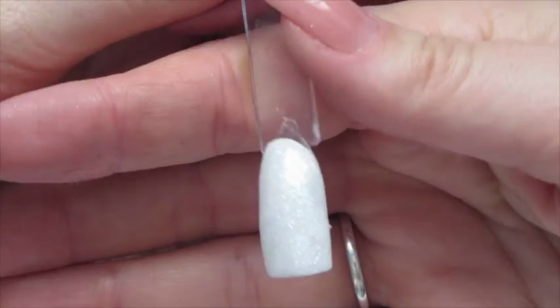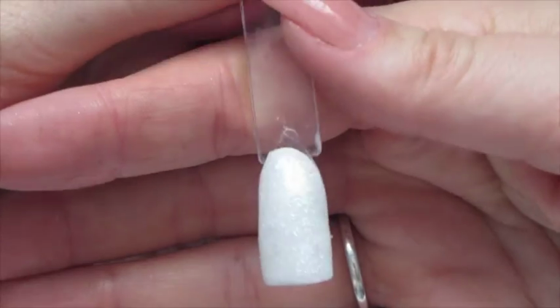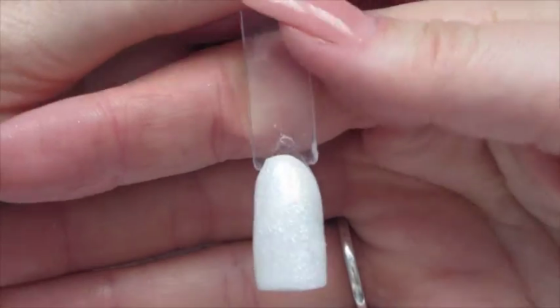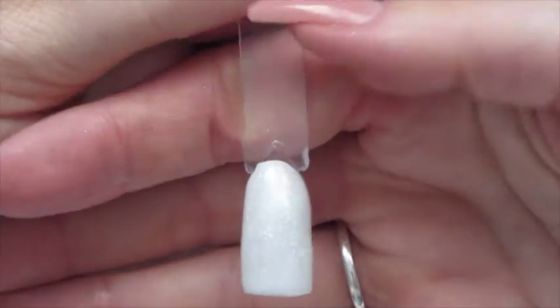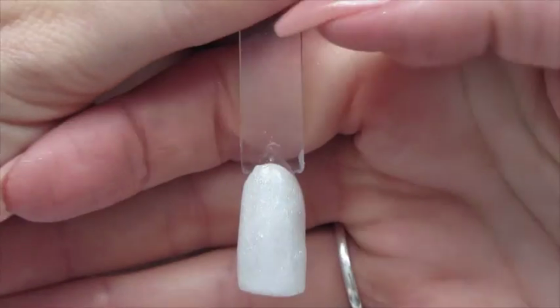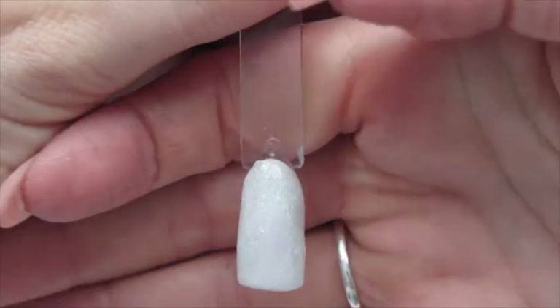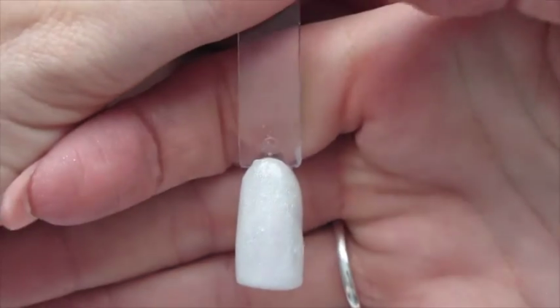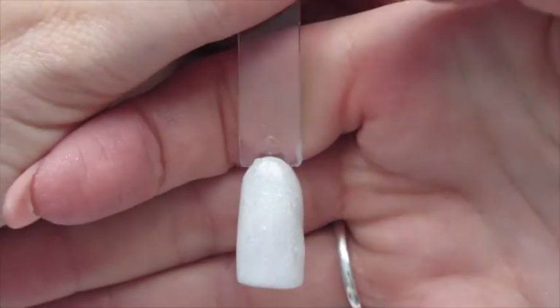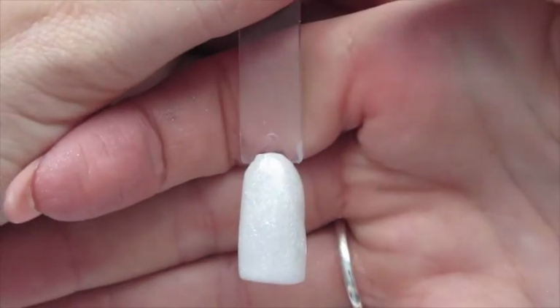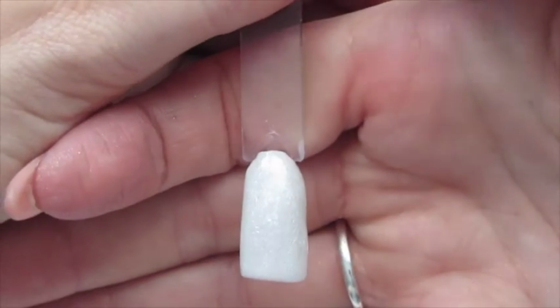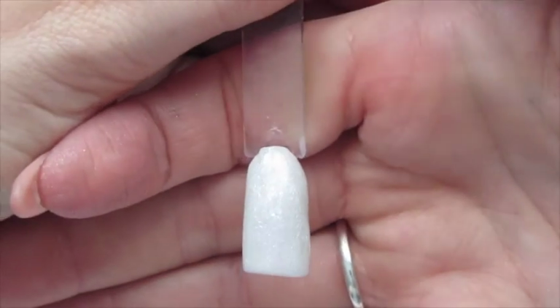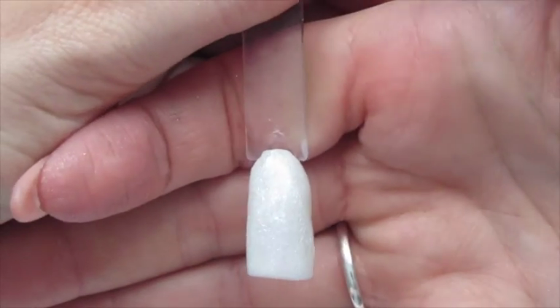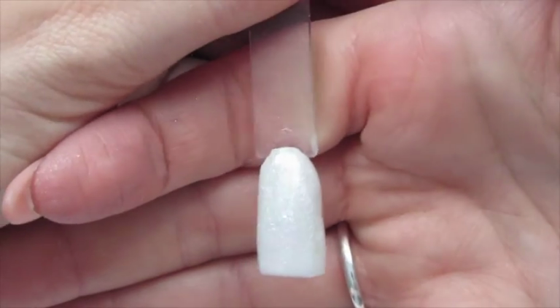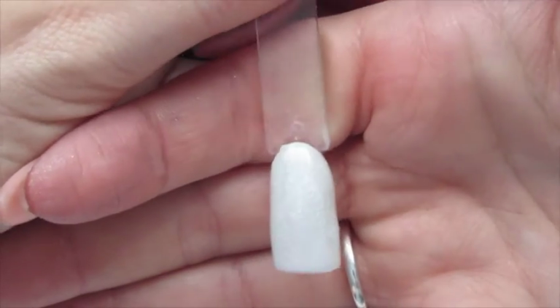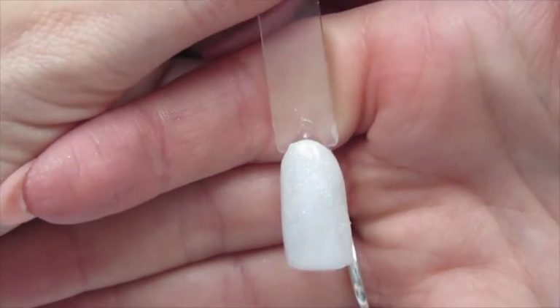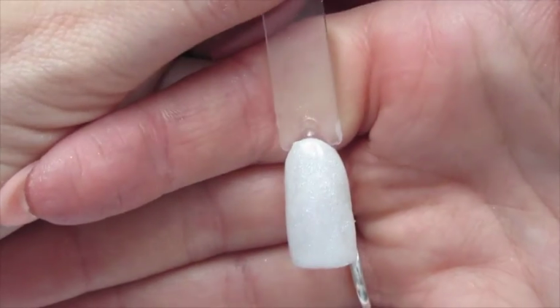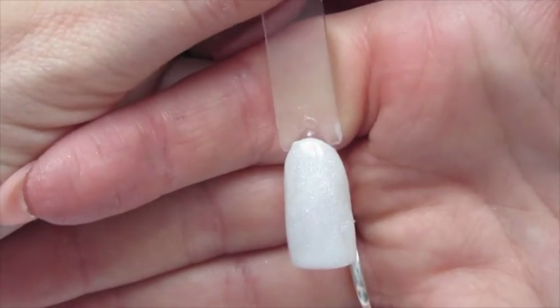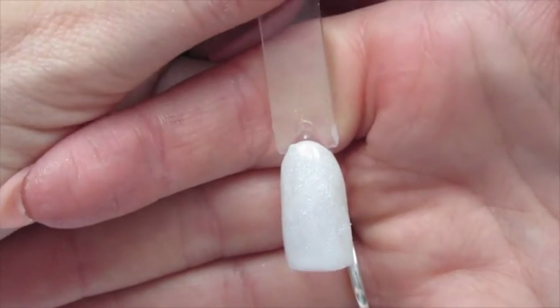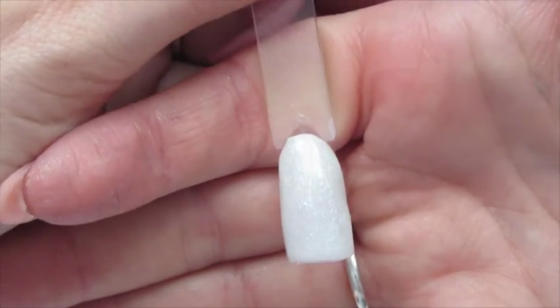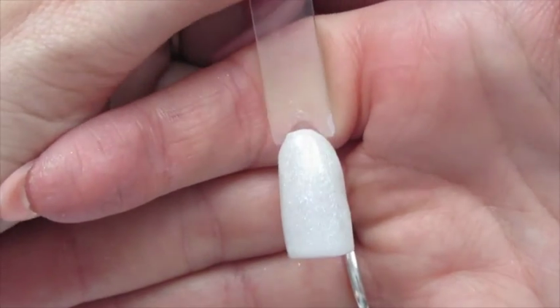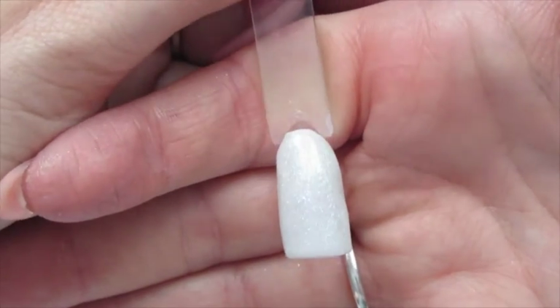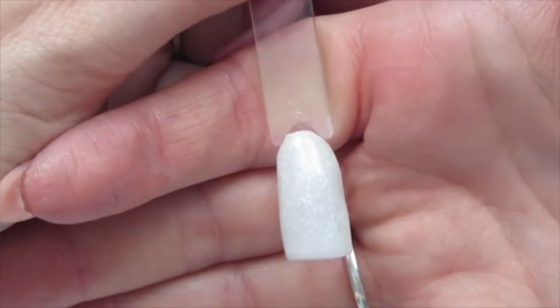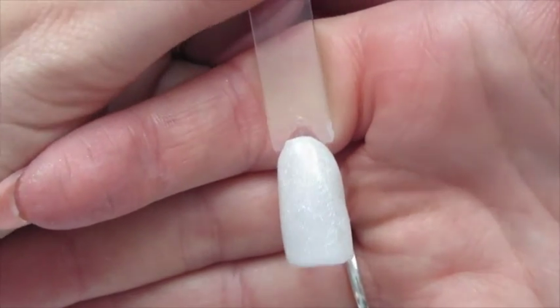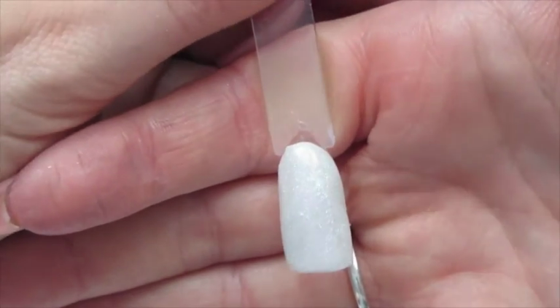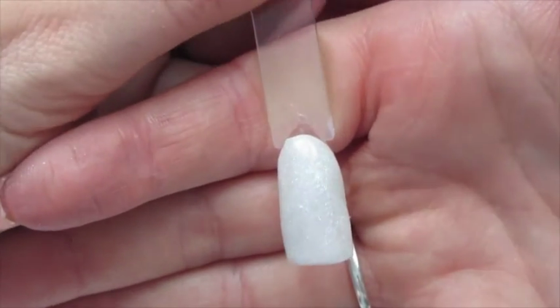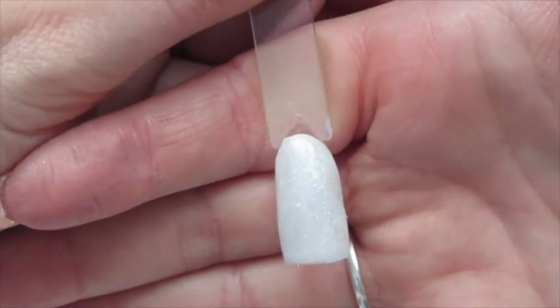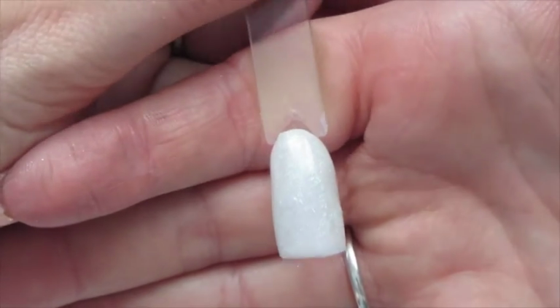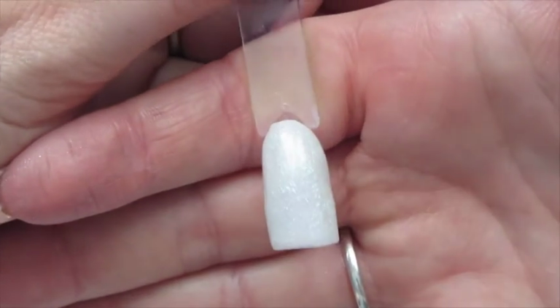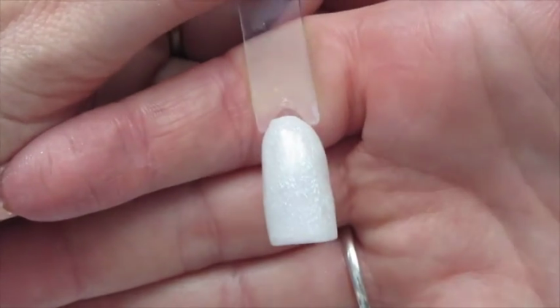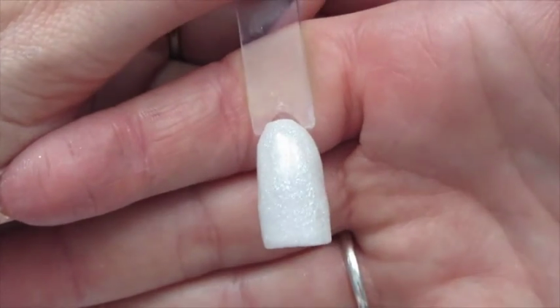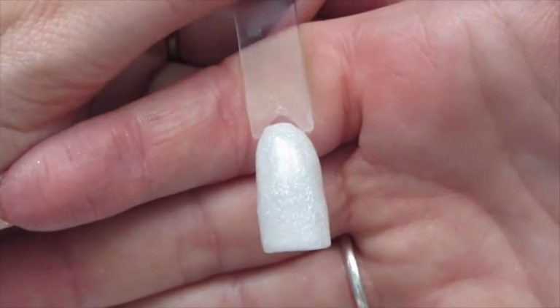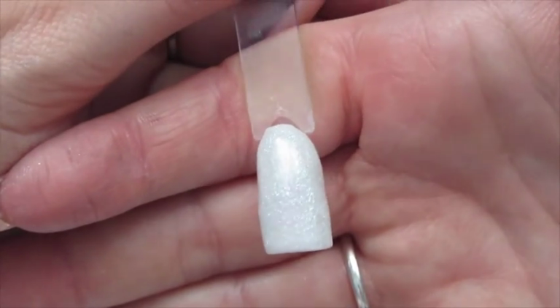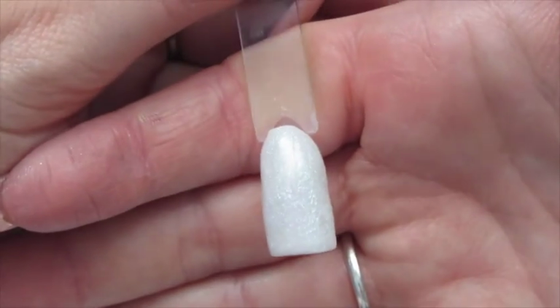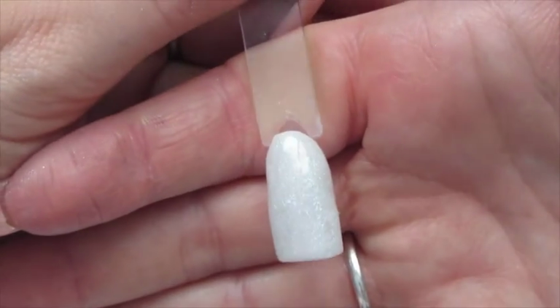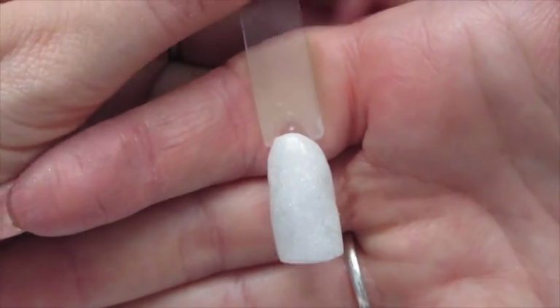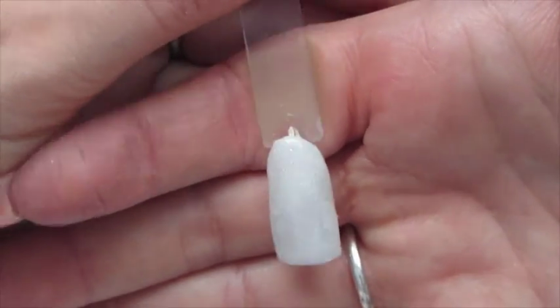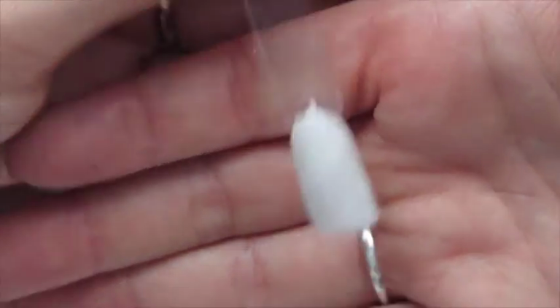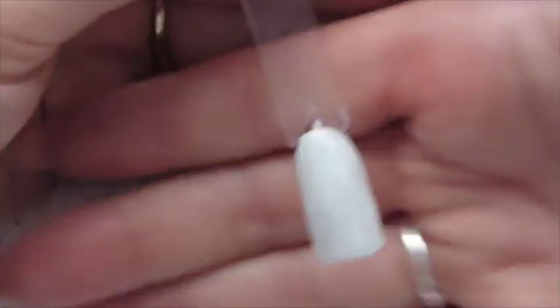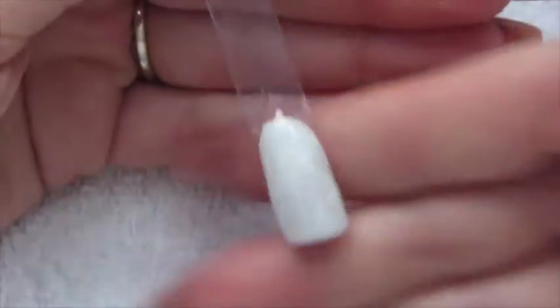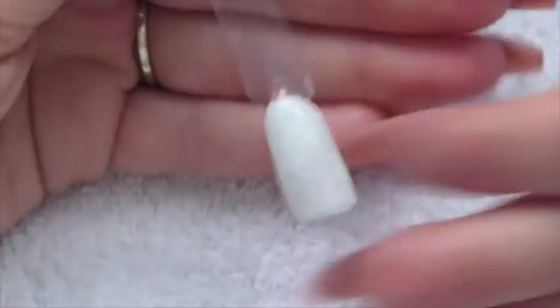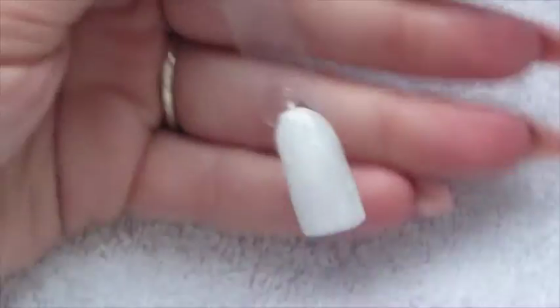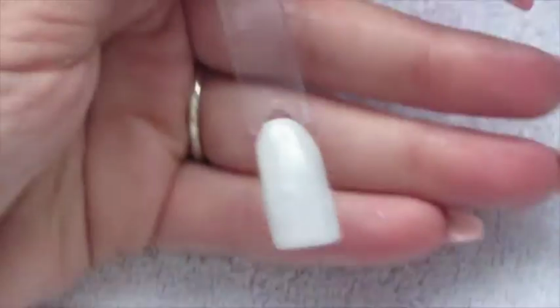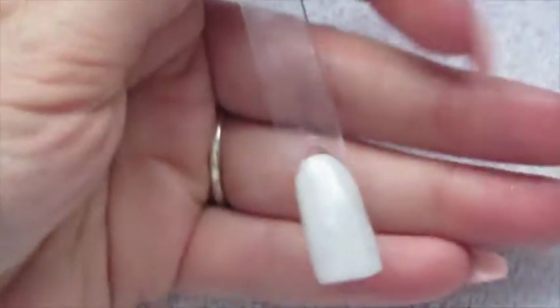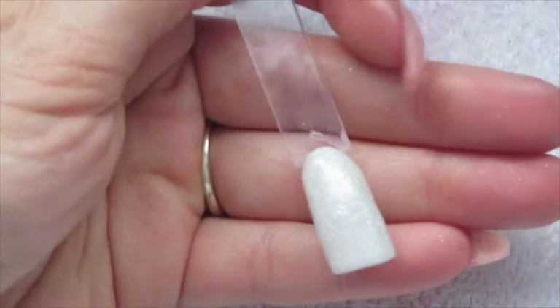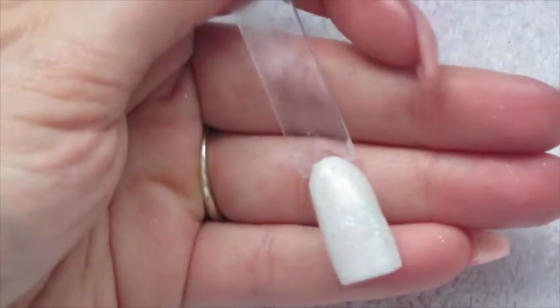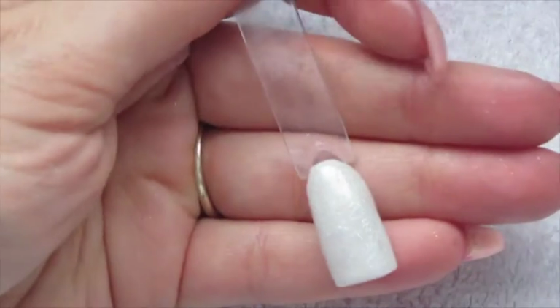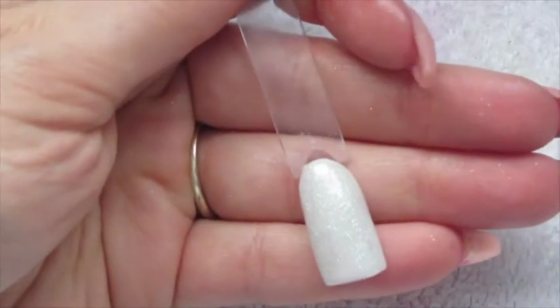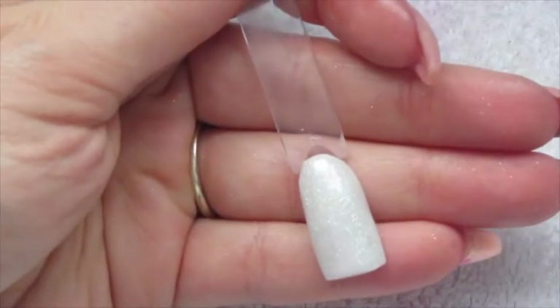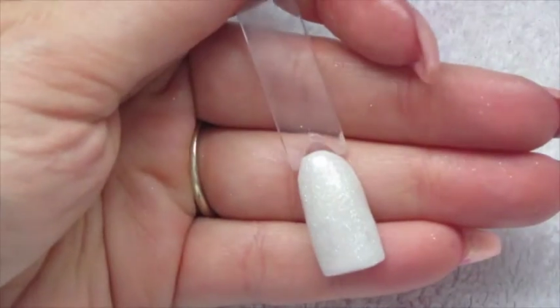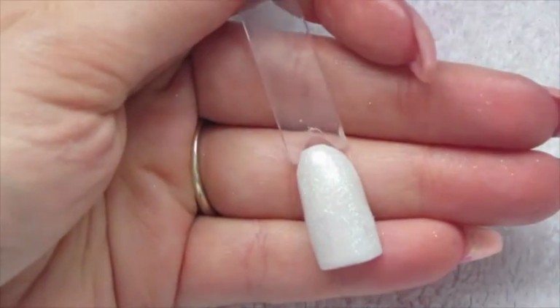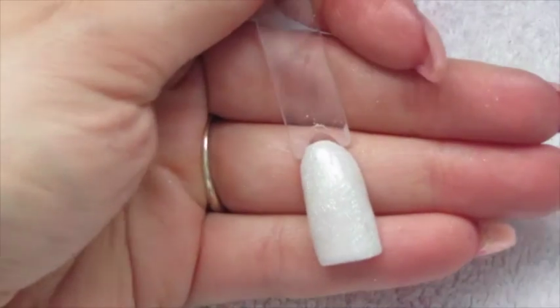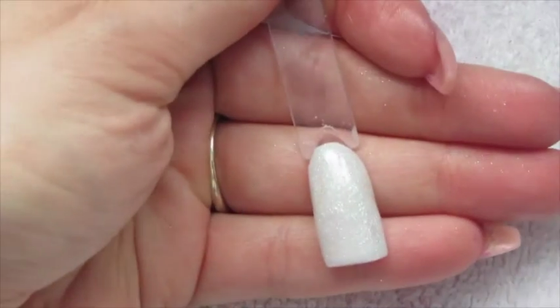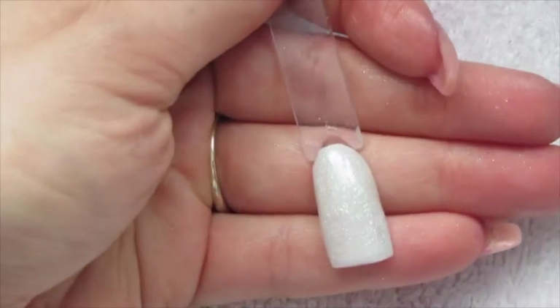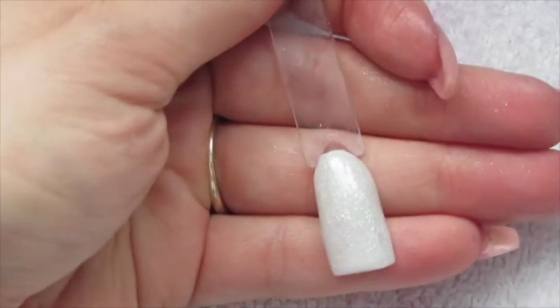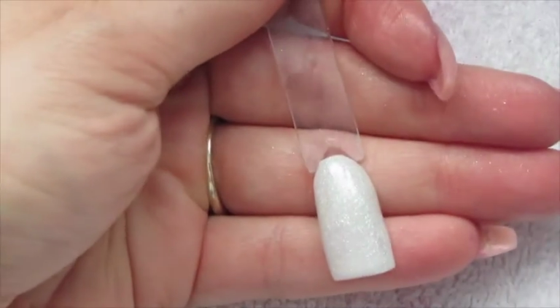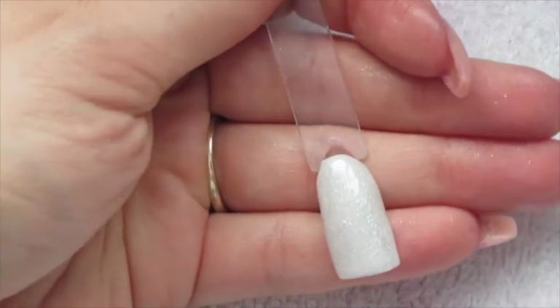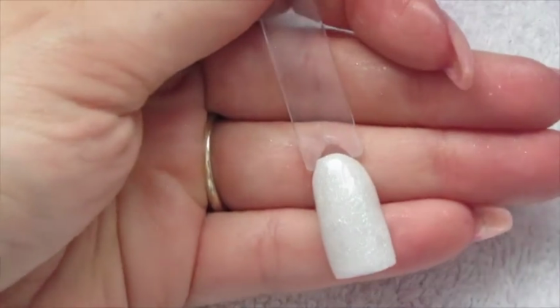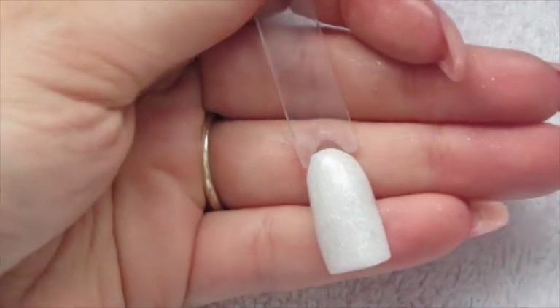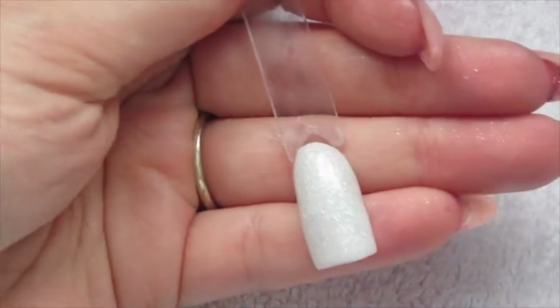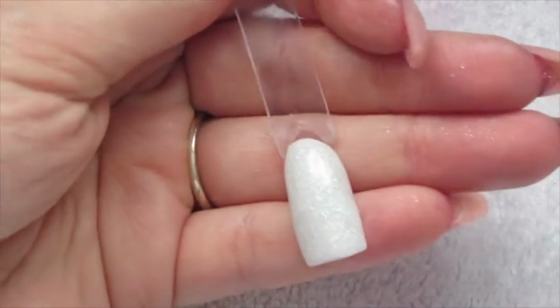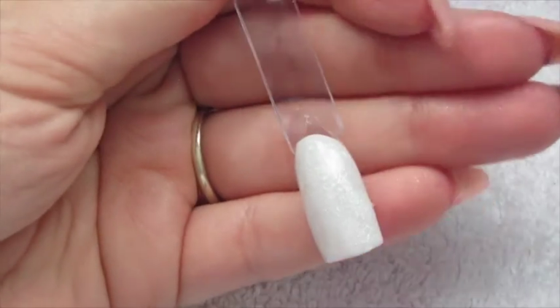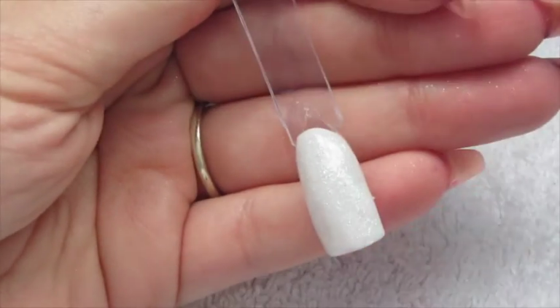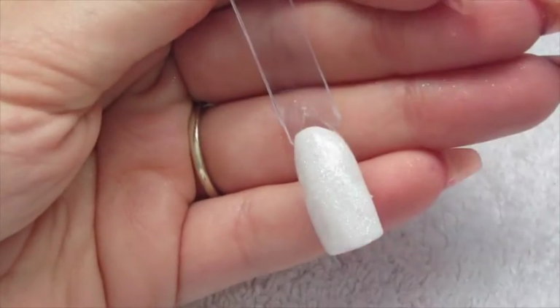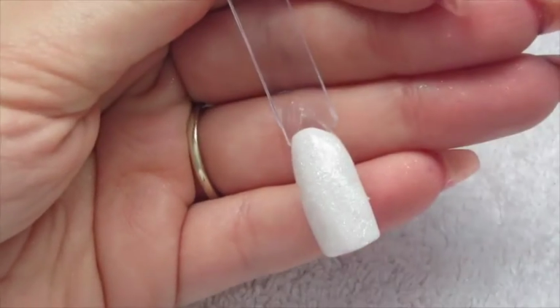Here you have the finished acrylic look — it's a bit bumpy because I'm trying to do it on camera, but hopefully you can see the lovely shimmery effect of the glitter.